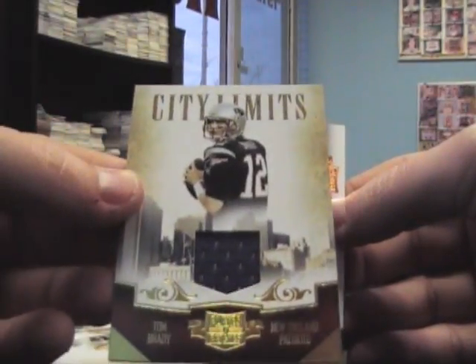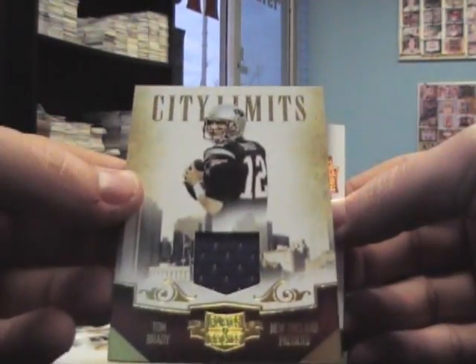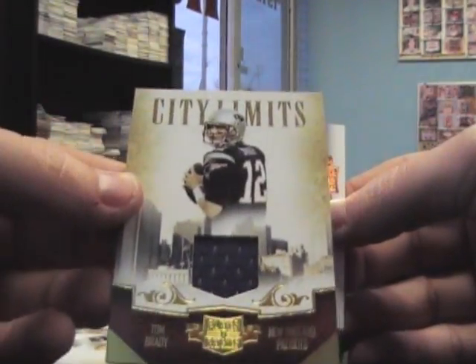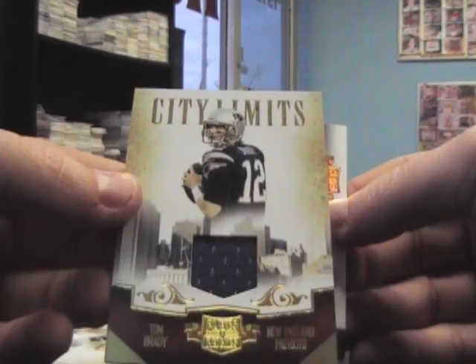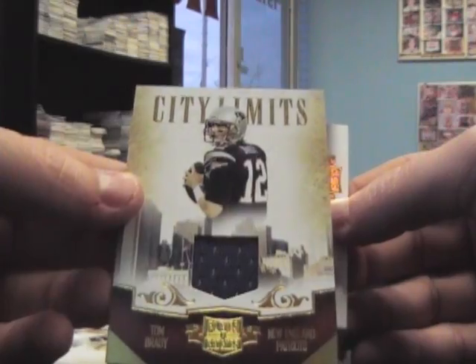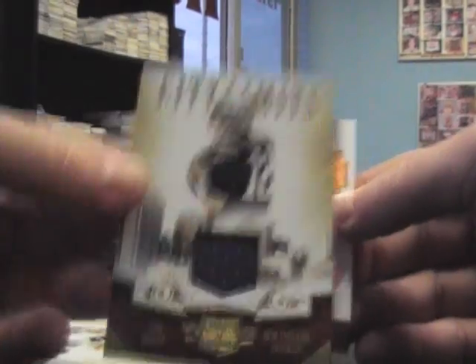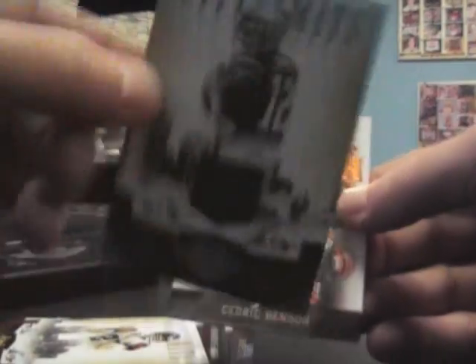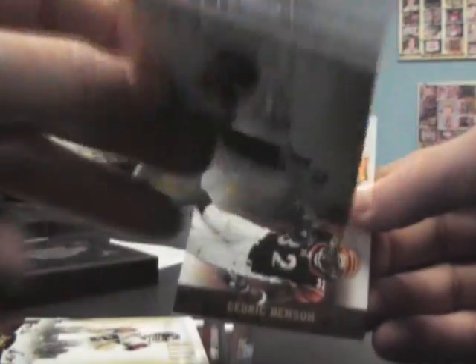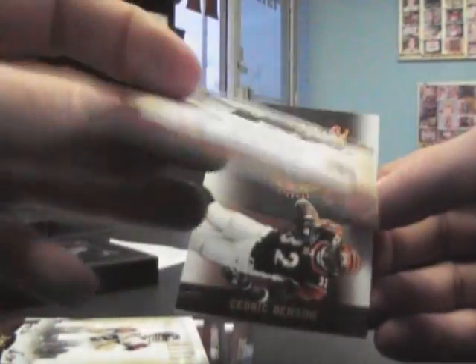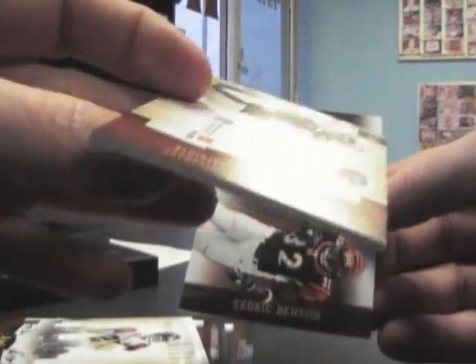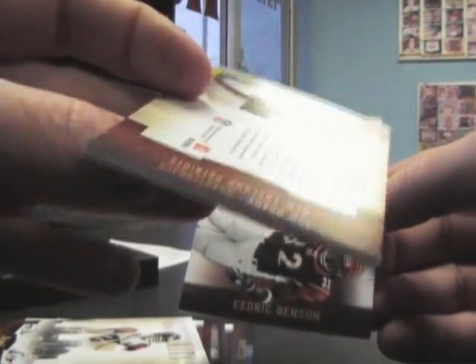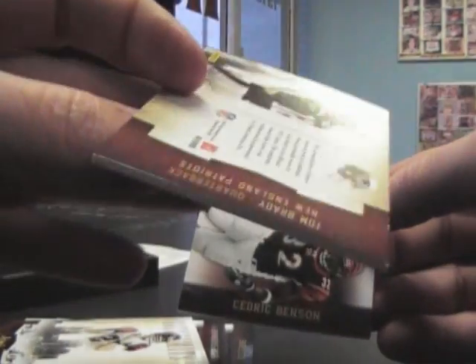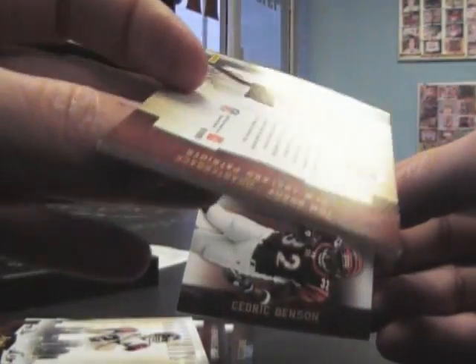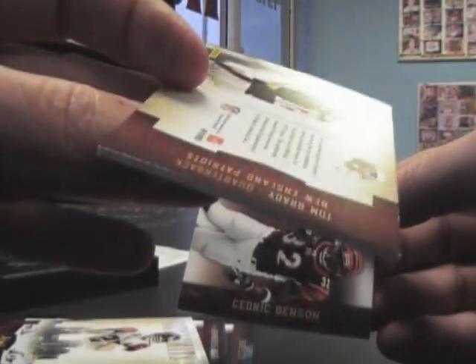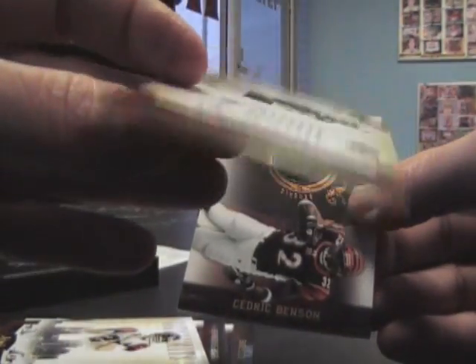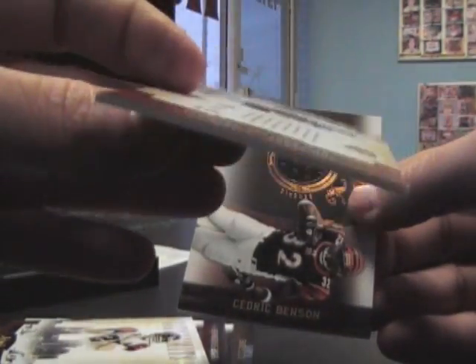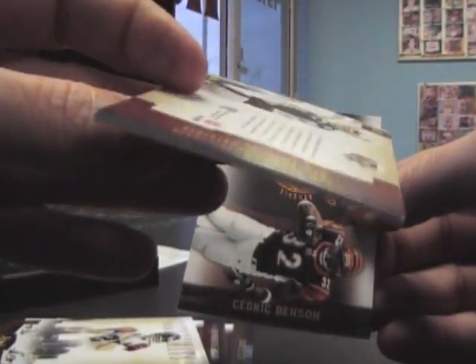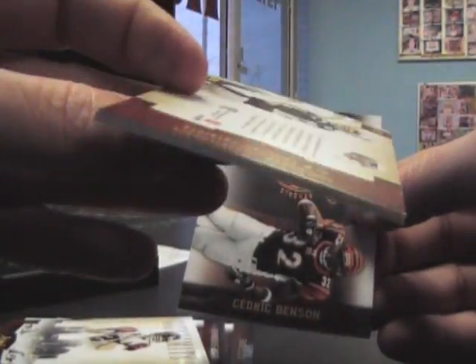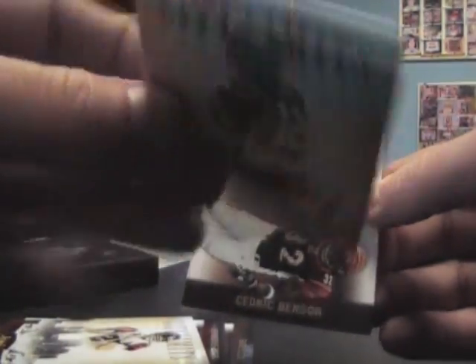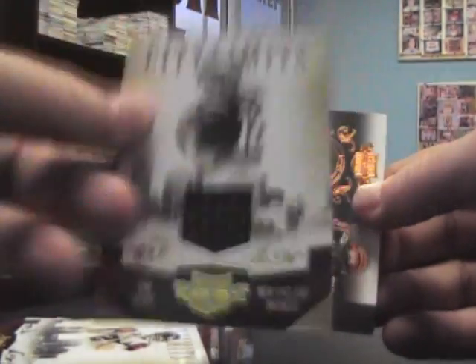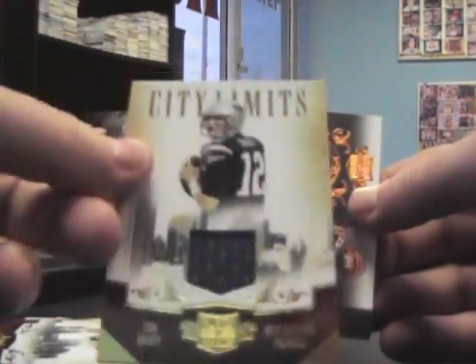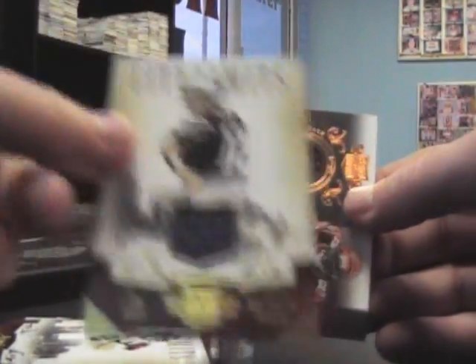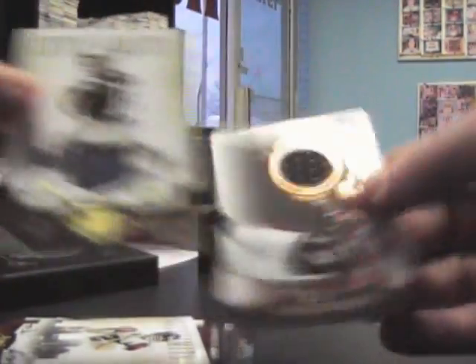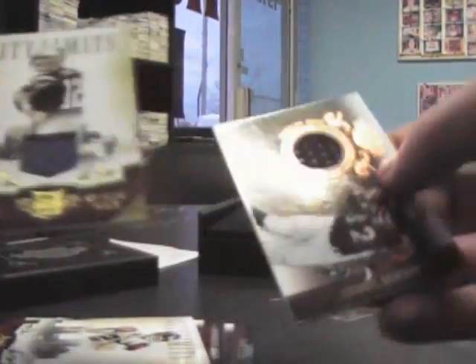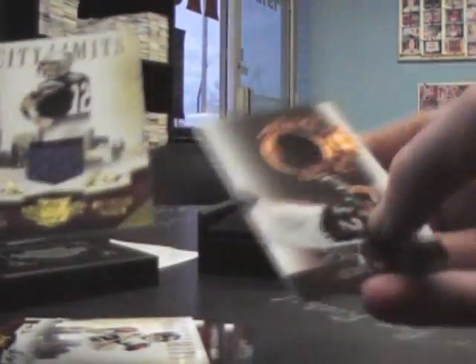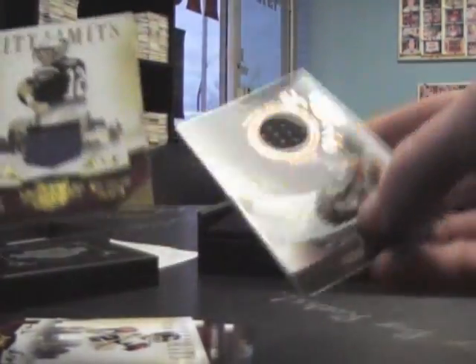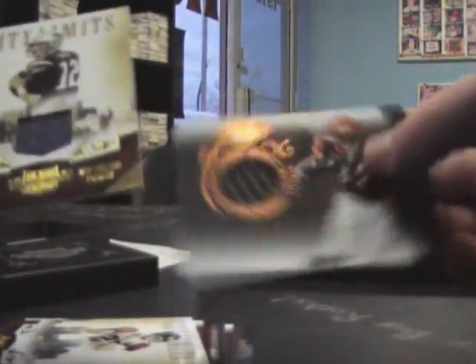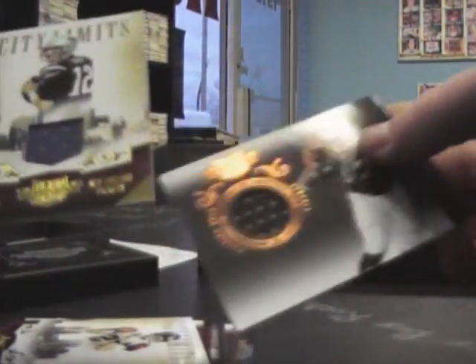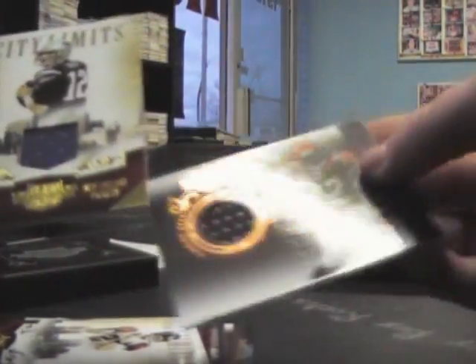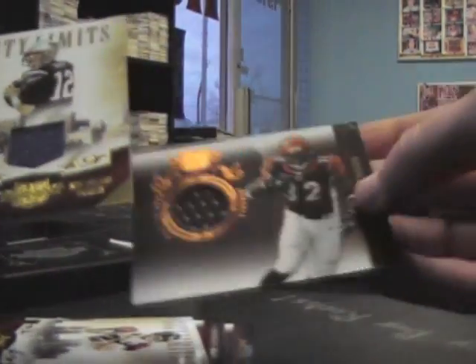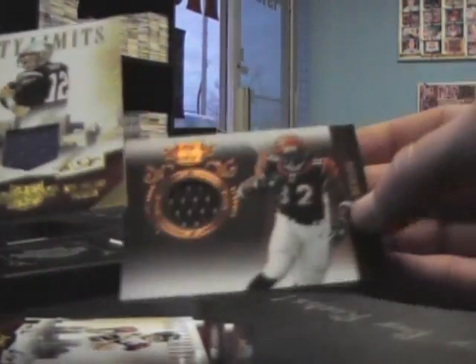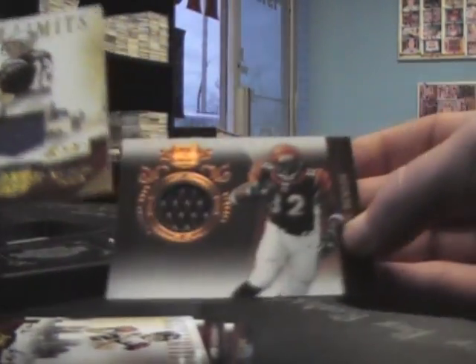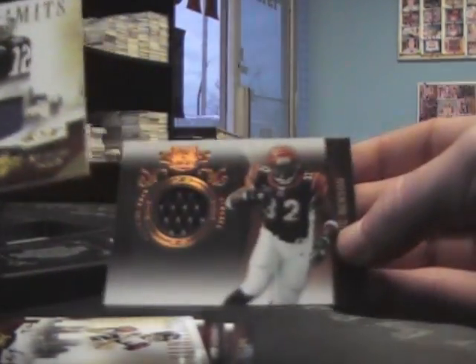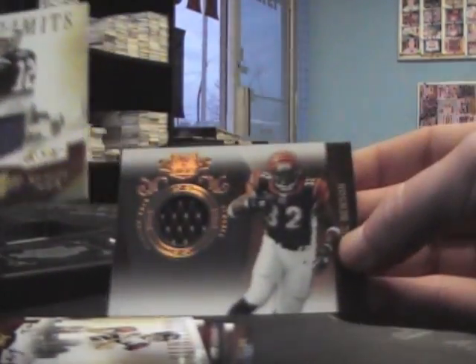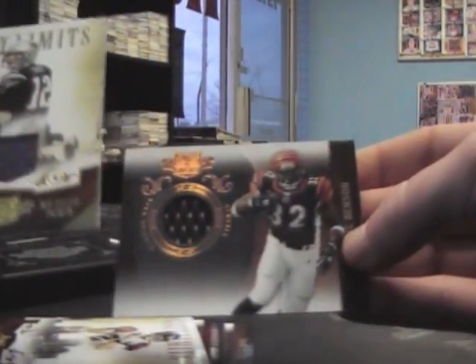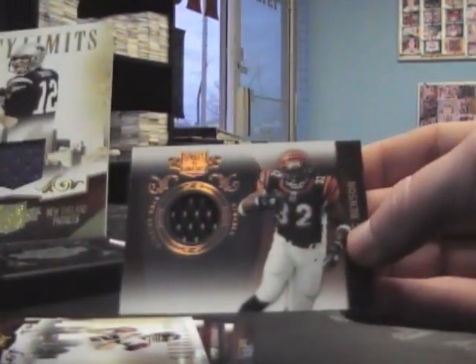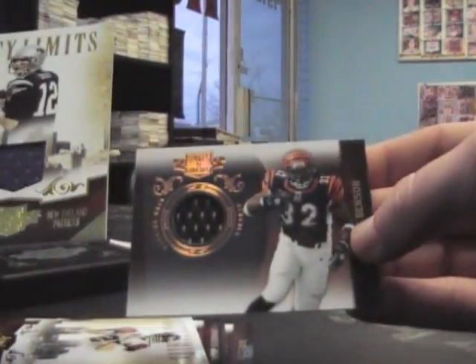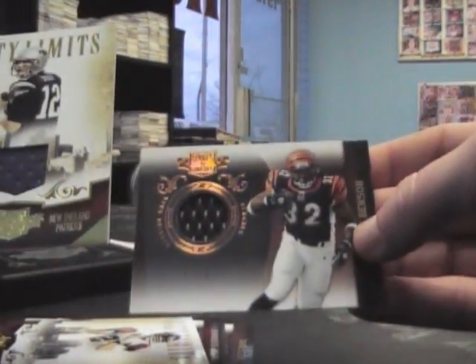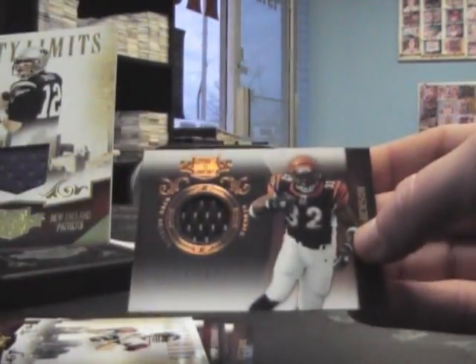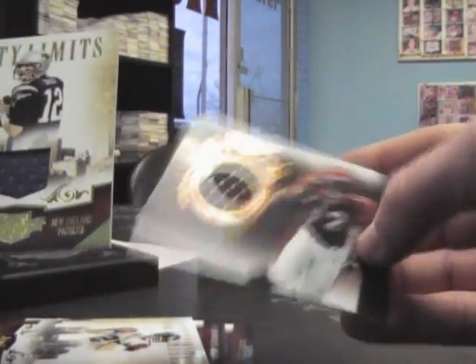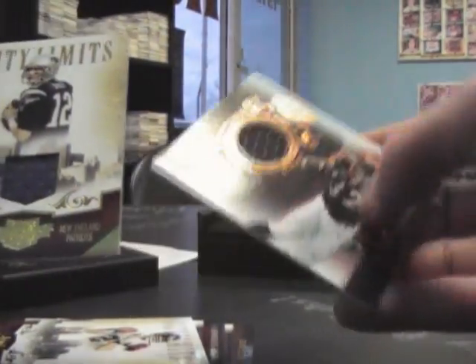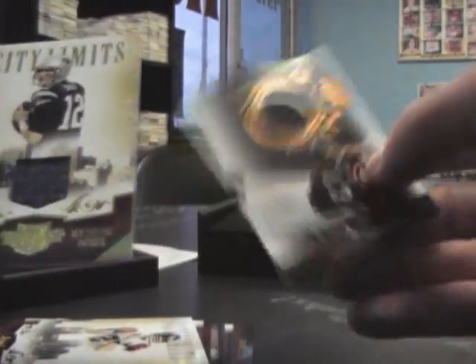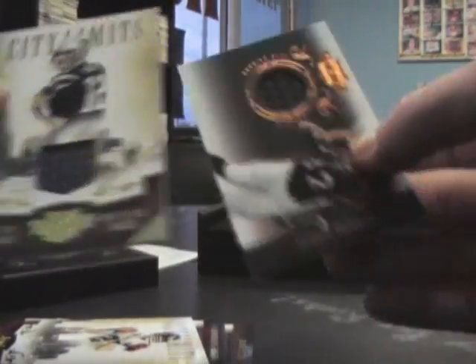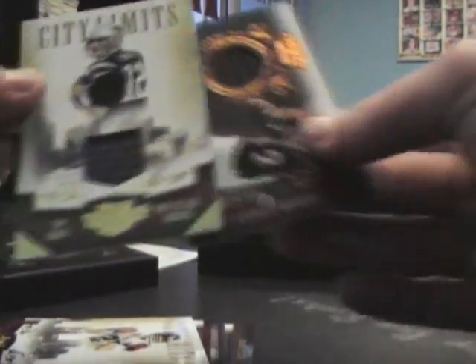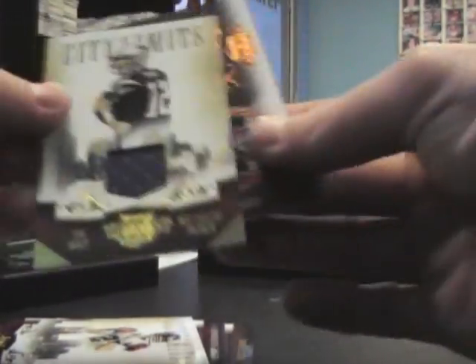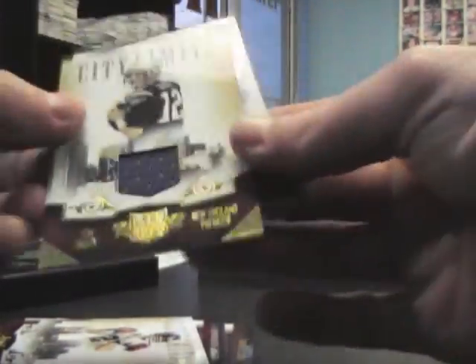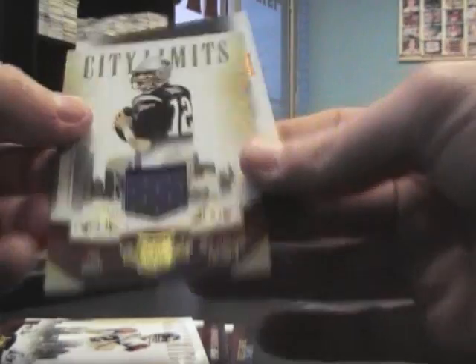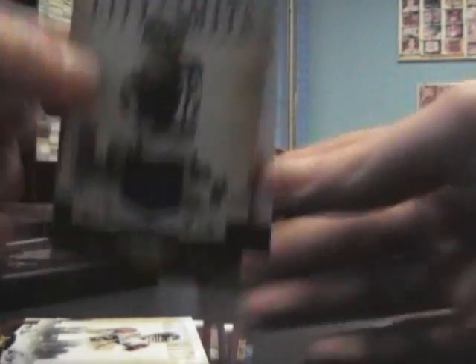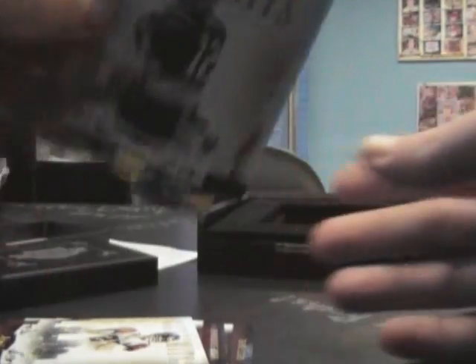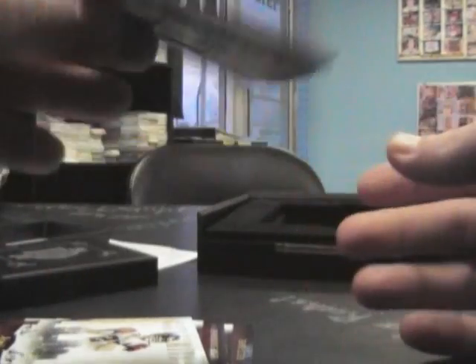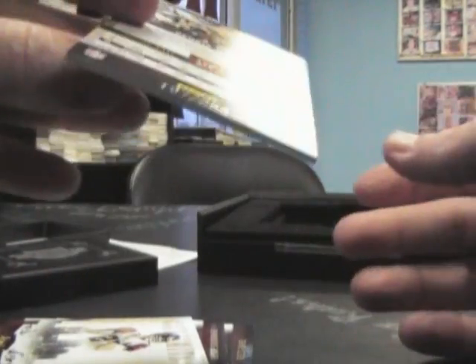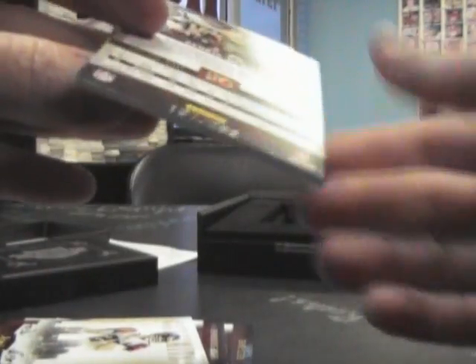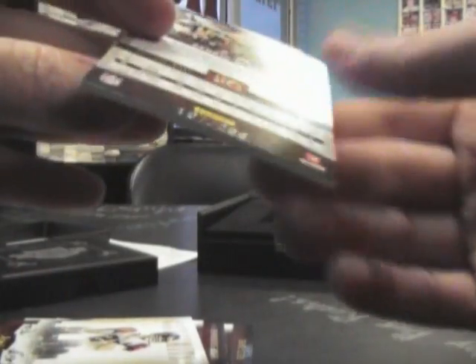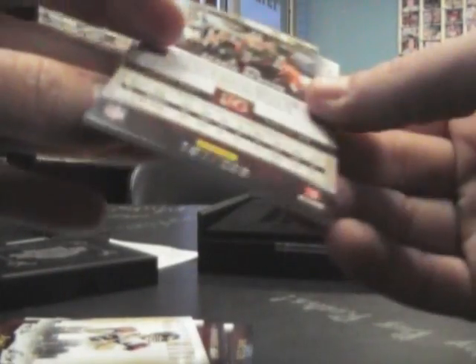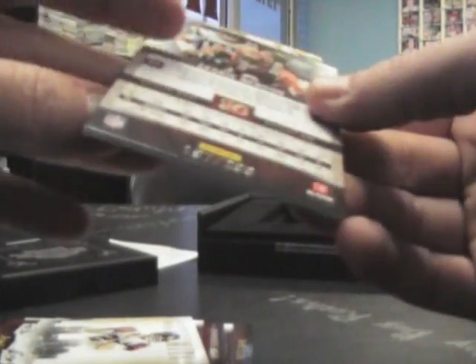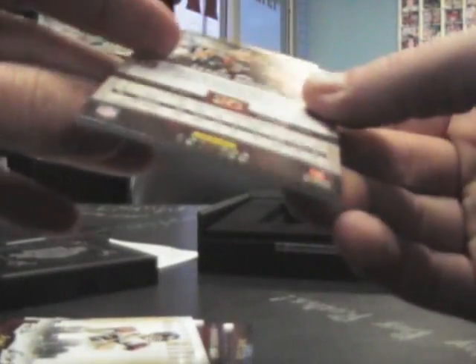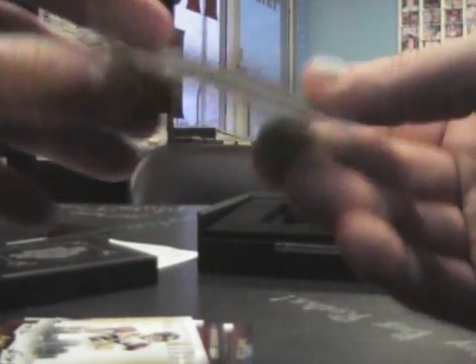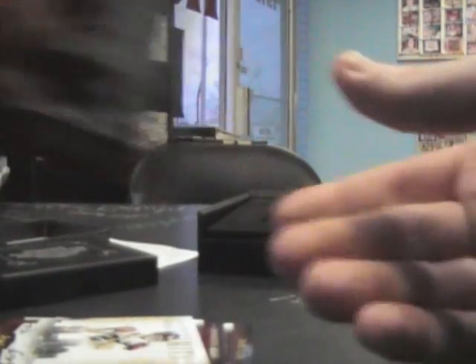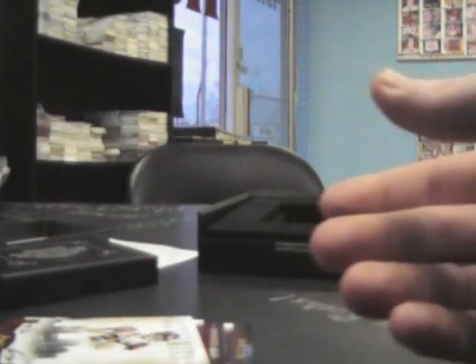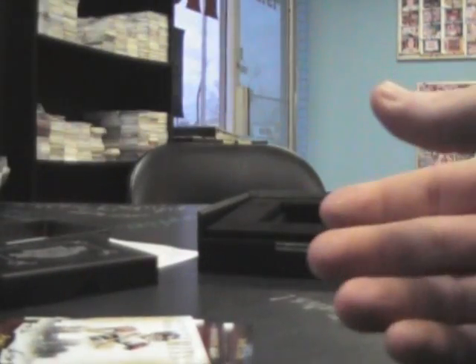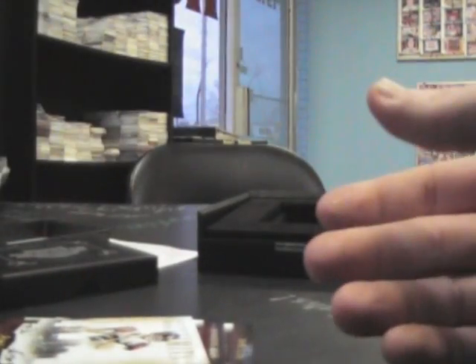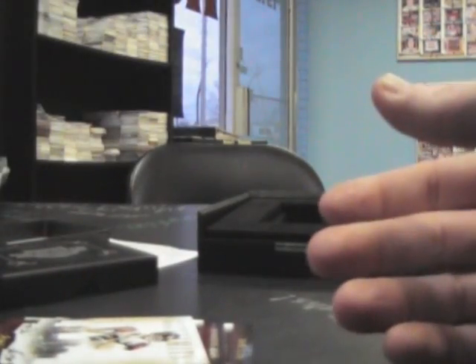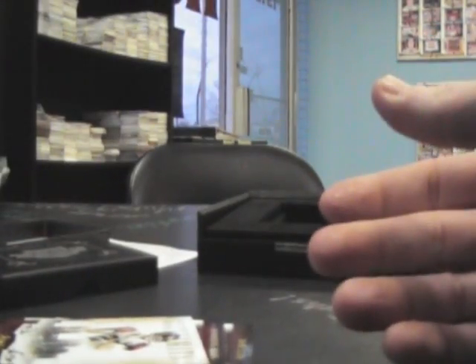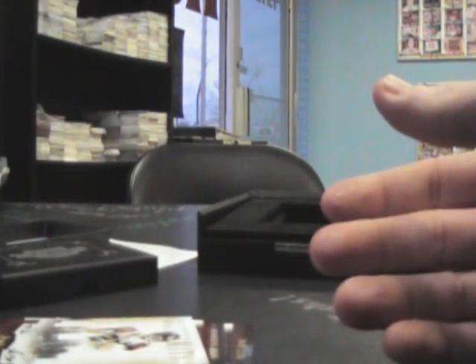Jersey of Tom Brady — $200 on that one. And Cedric Benson jersey, and that's number two, $2.99.